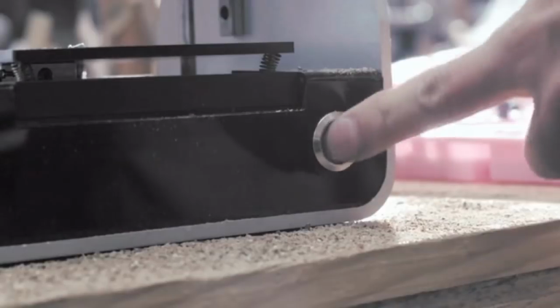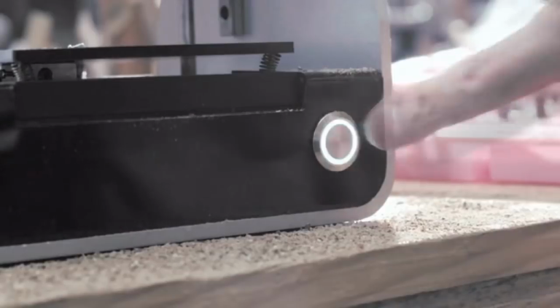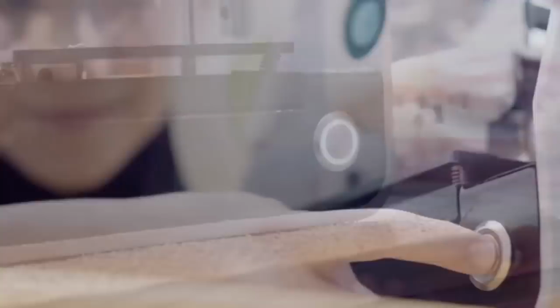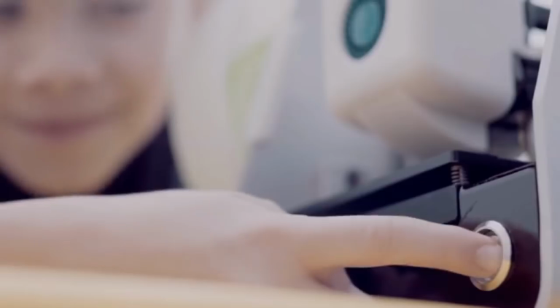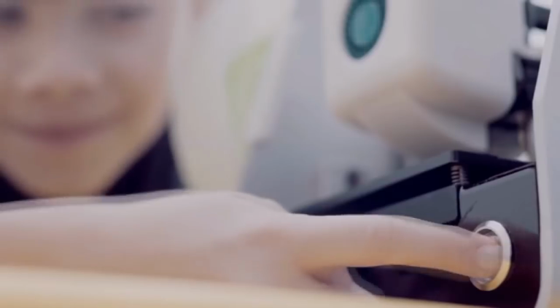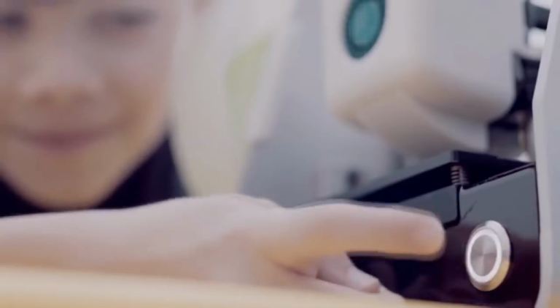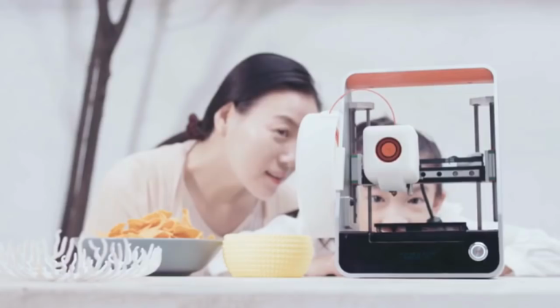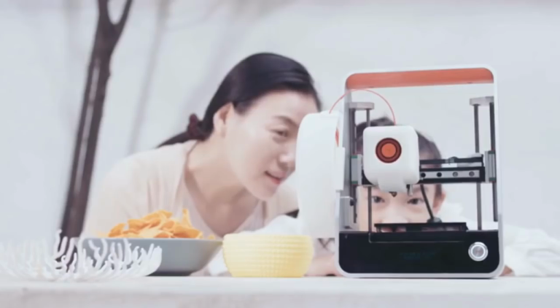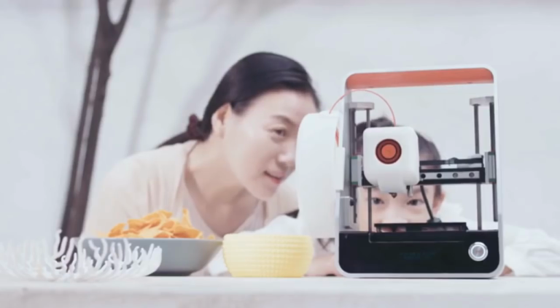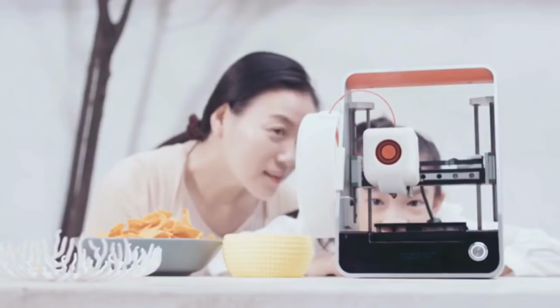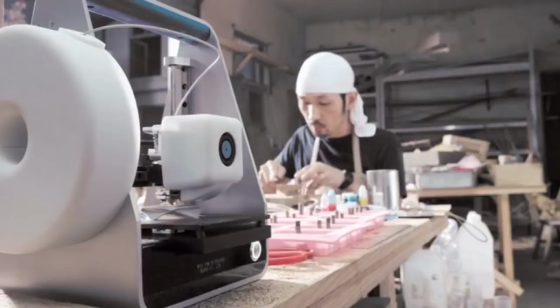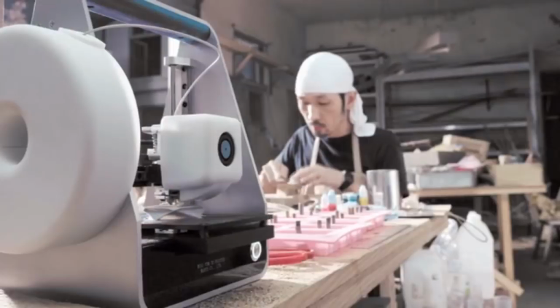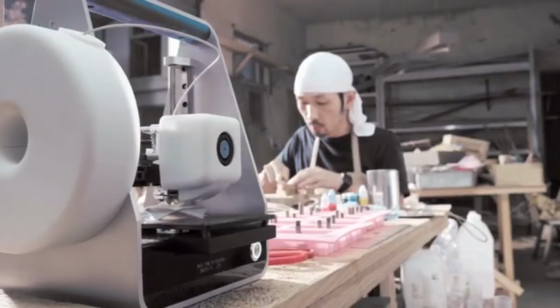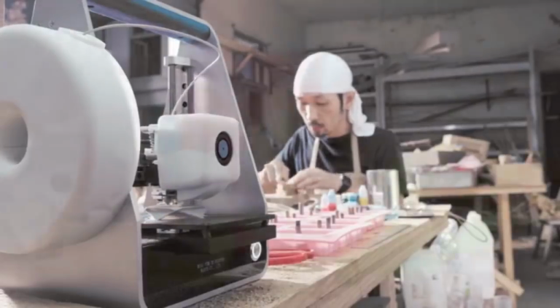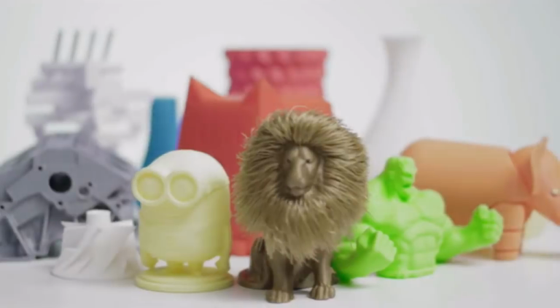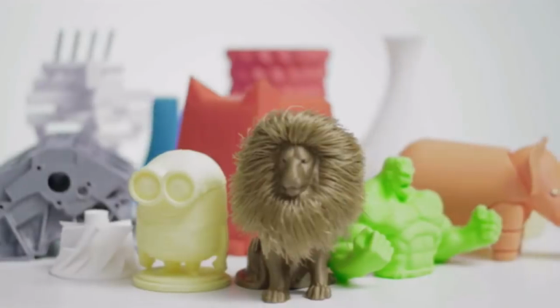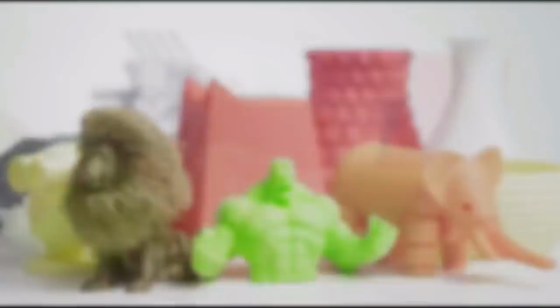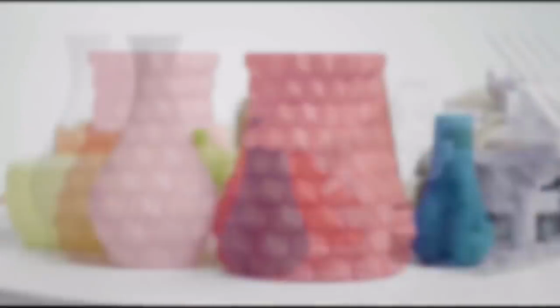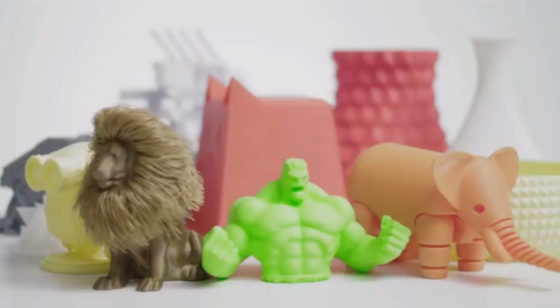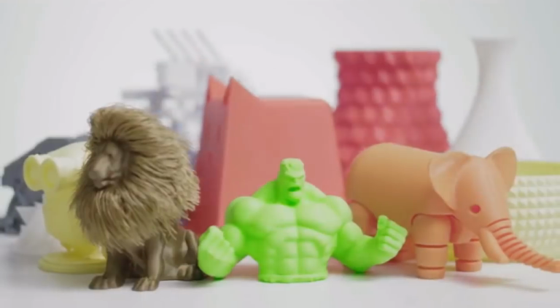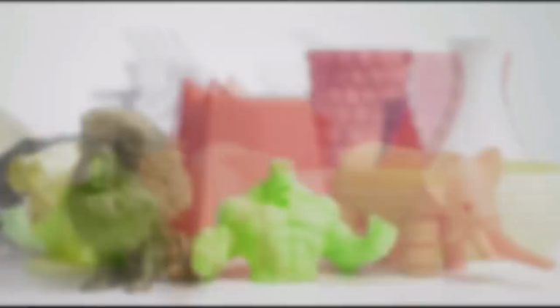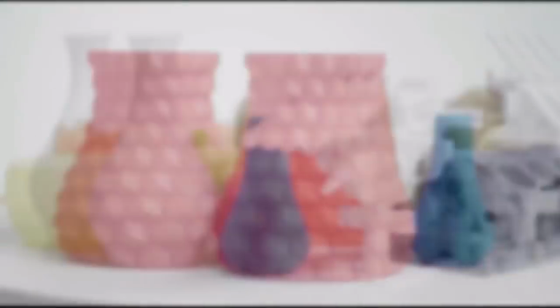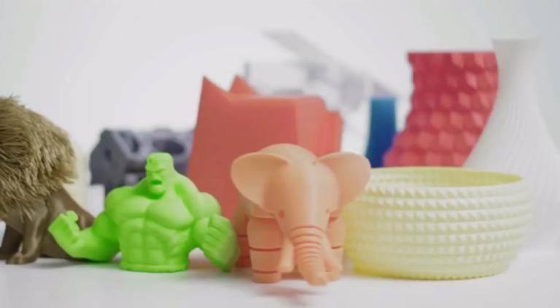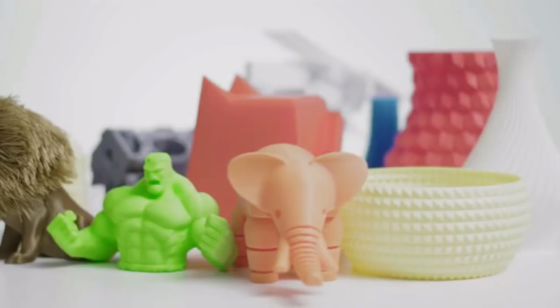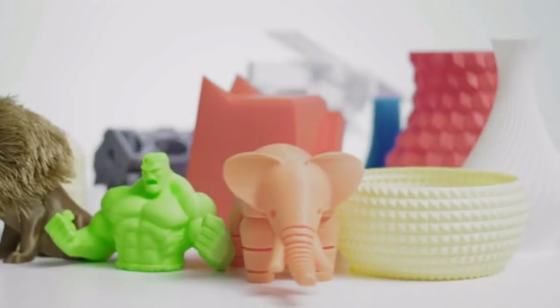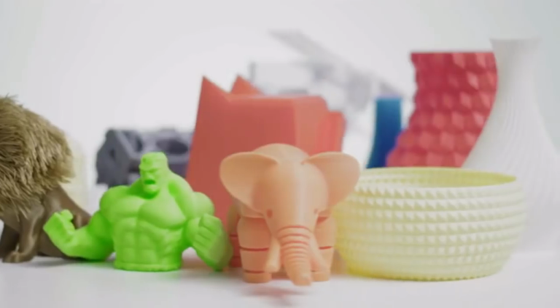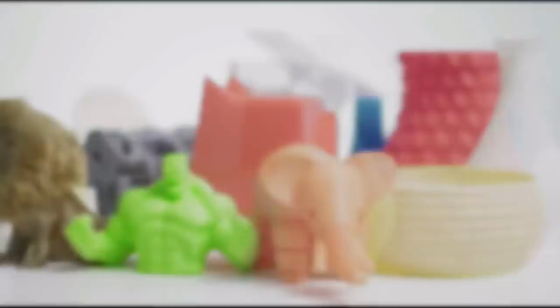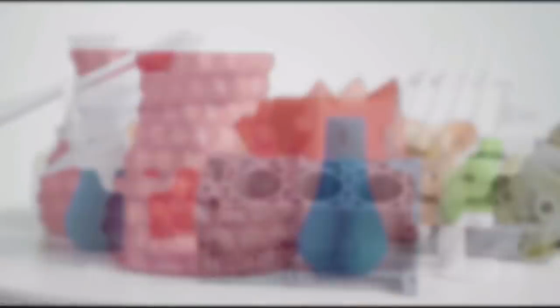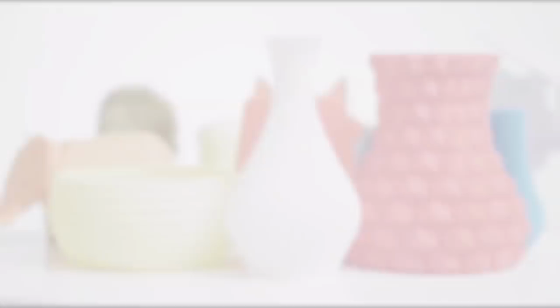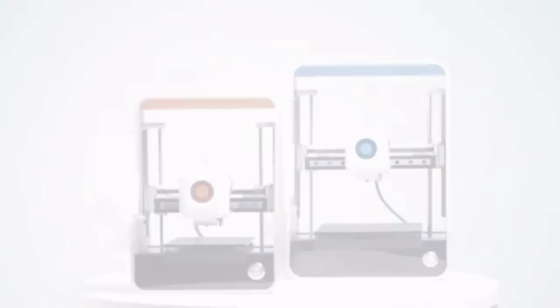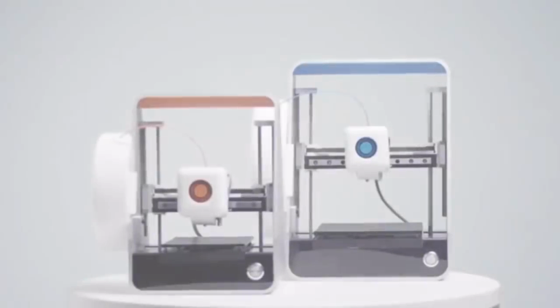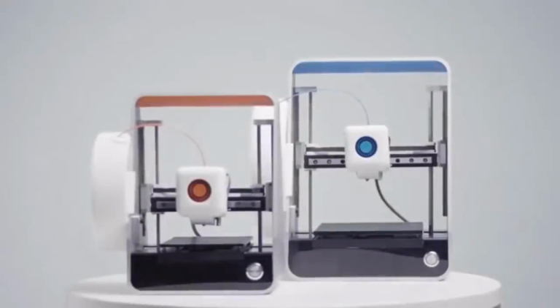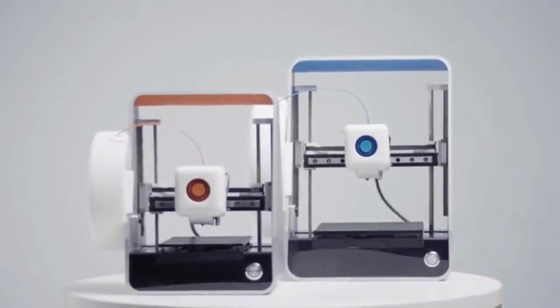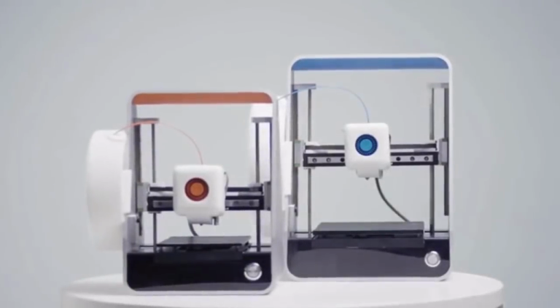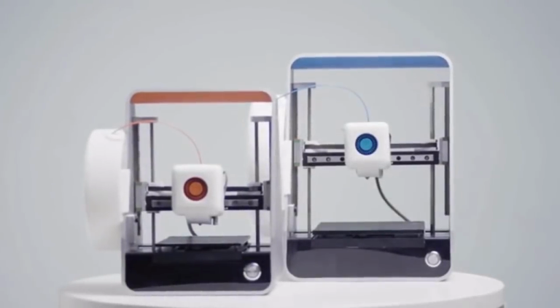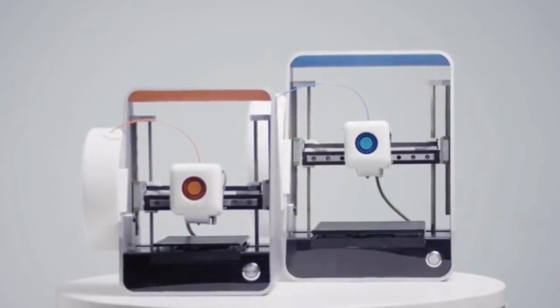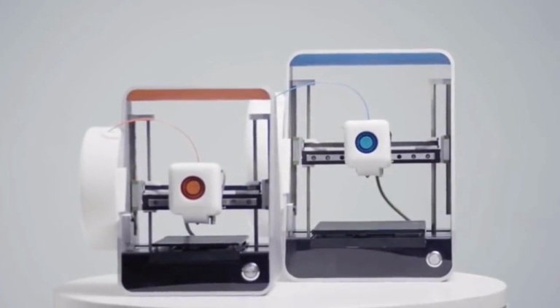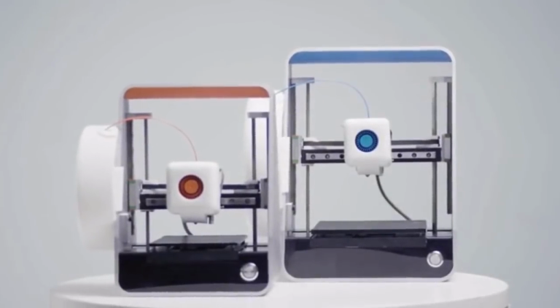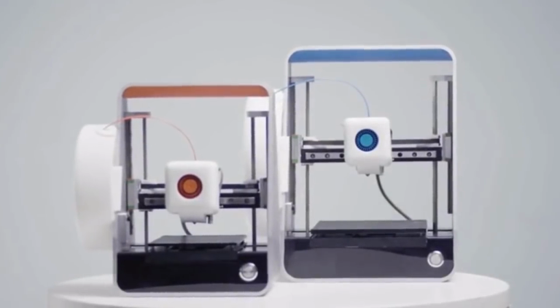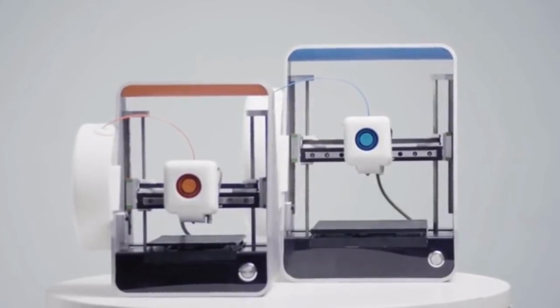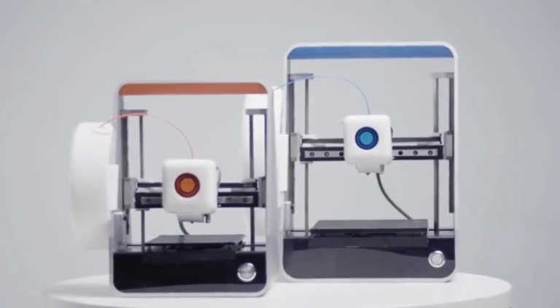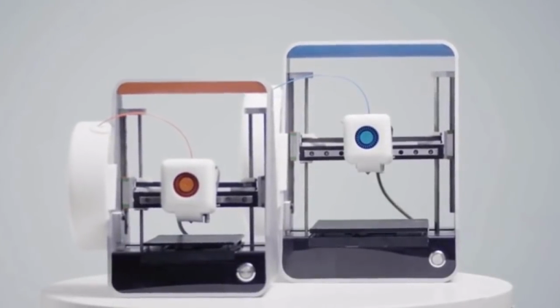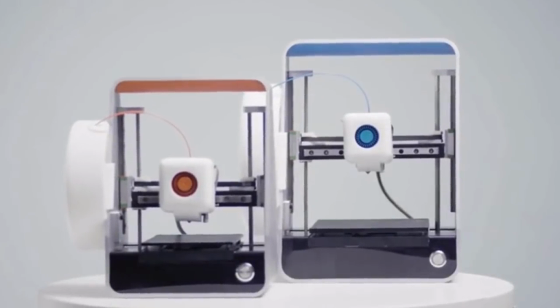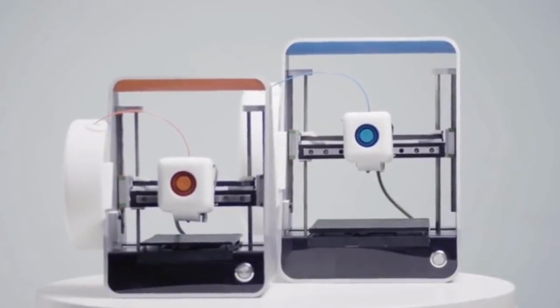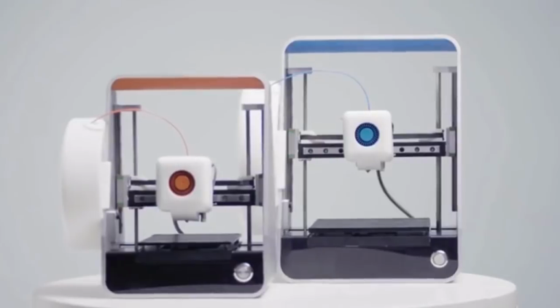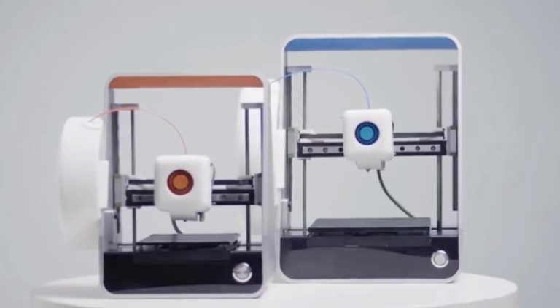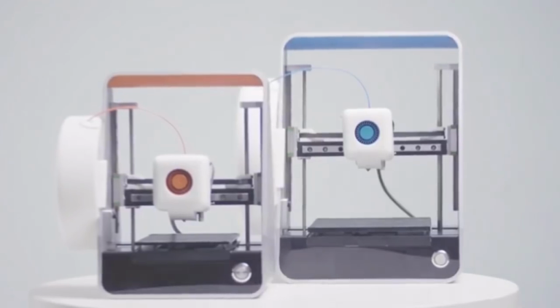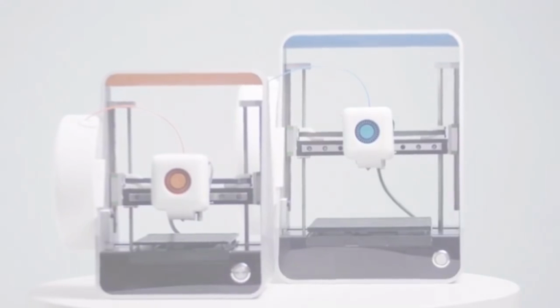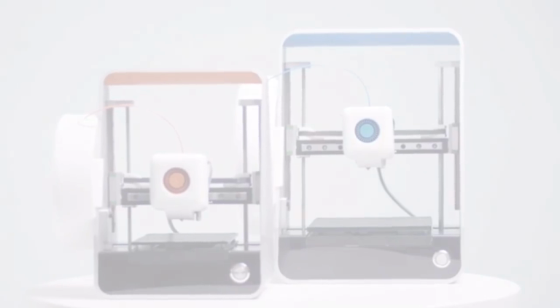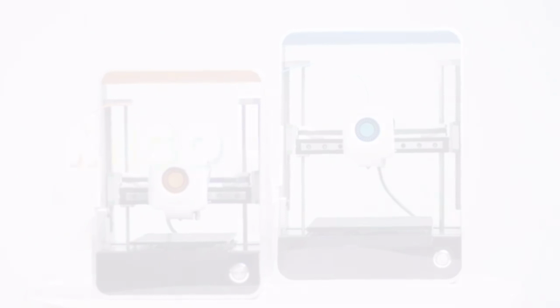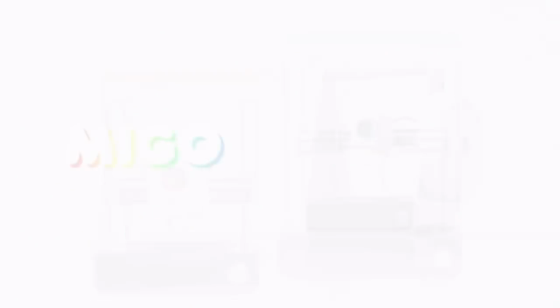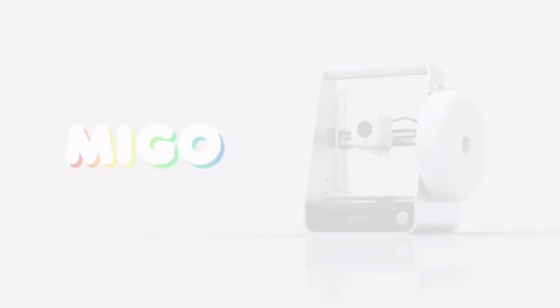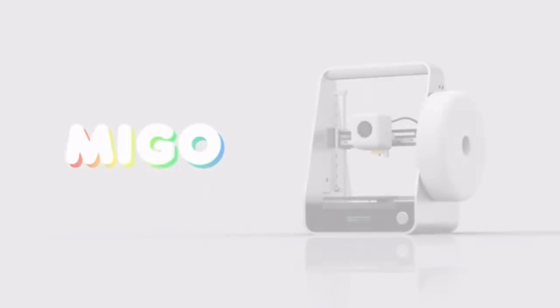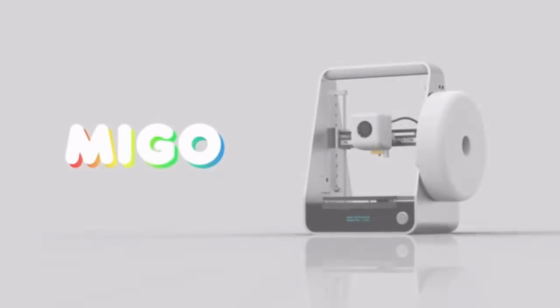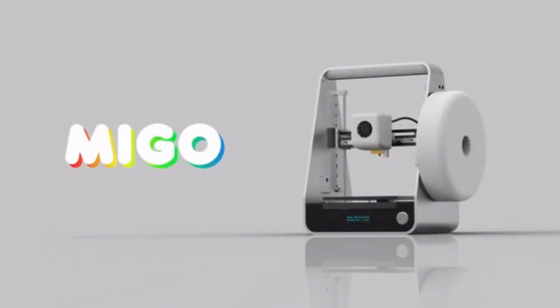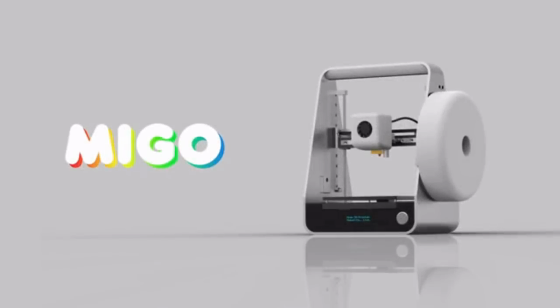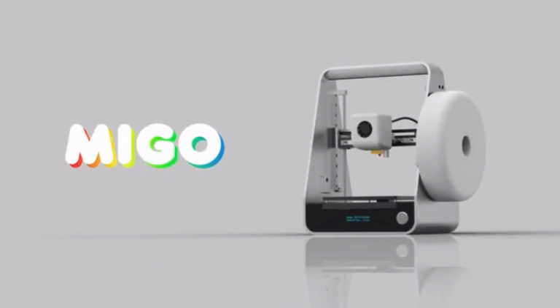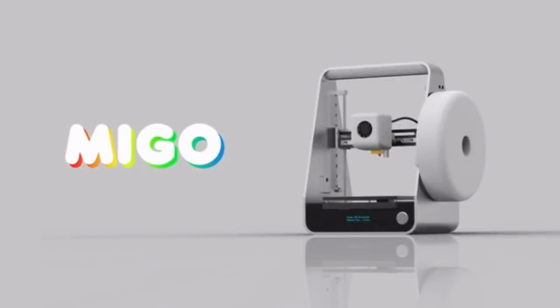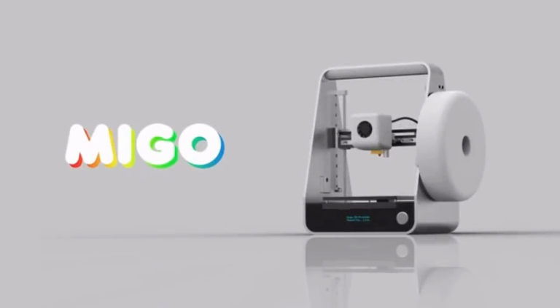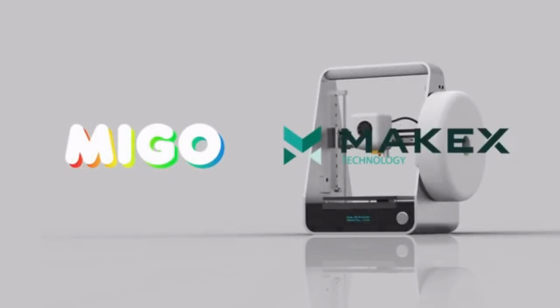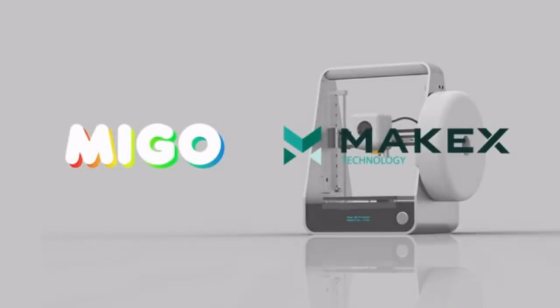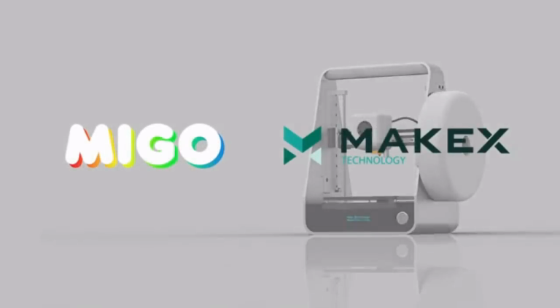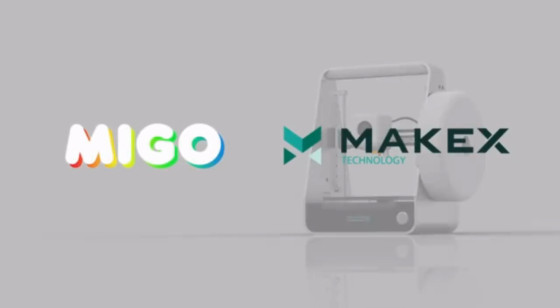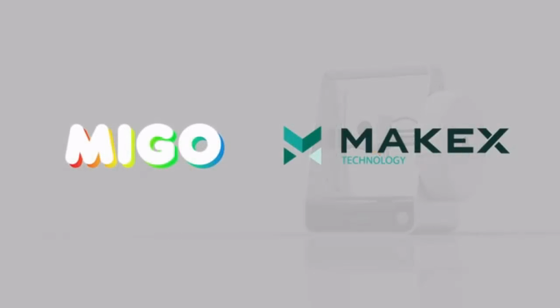This is Mego, the fantastic future of quality, affordable 3D printing. Mego — best friend for life.